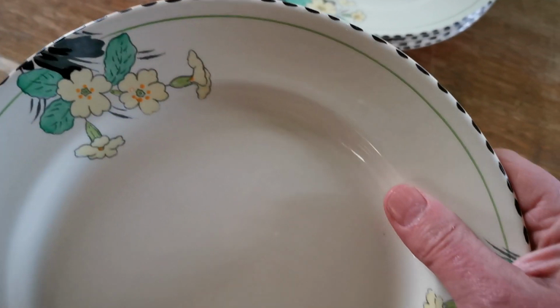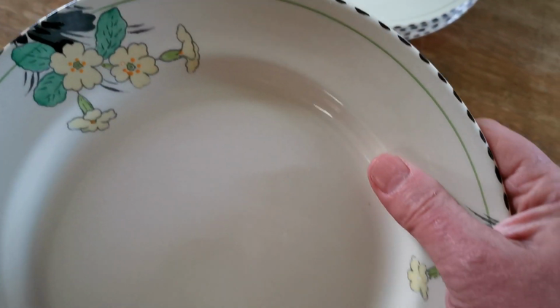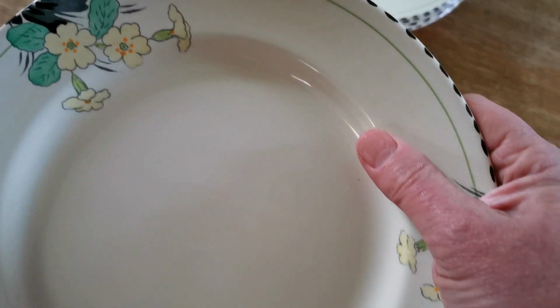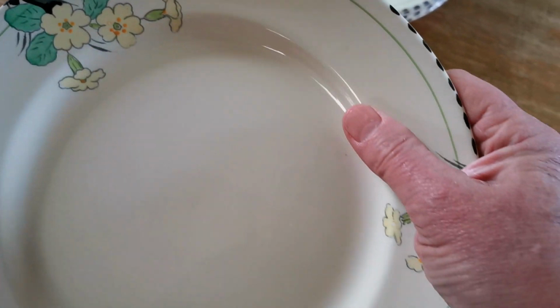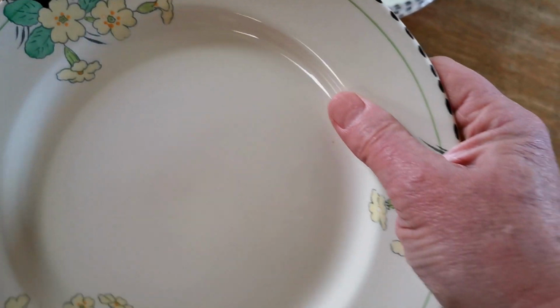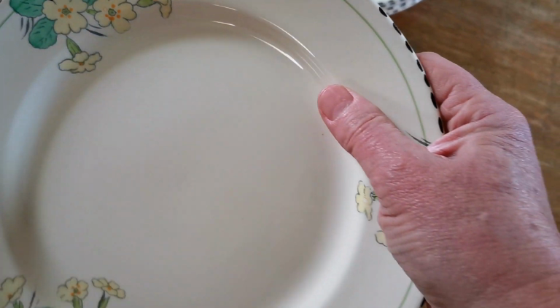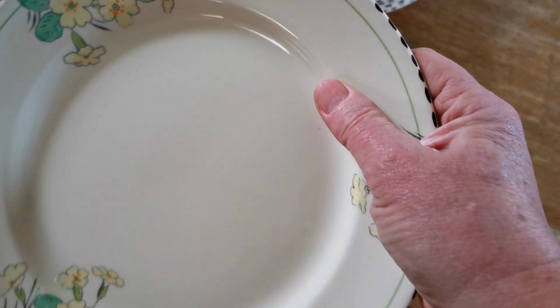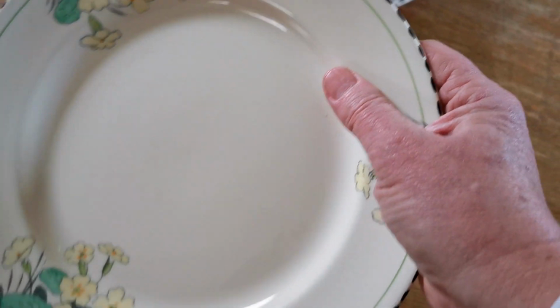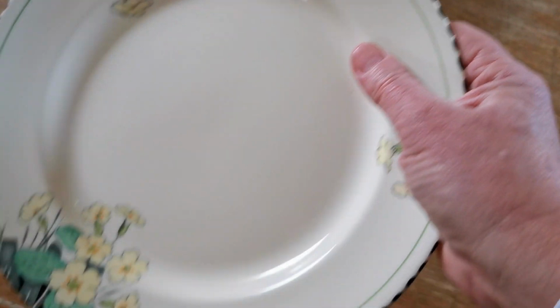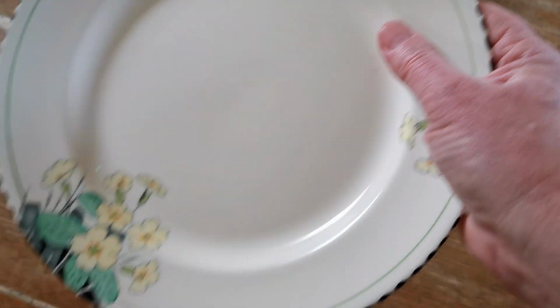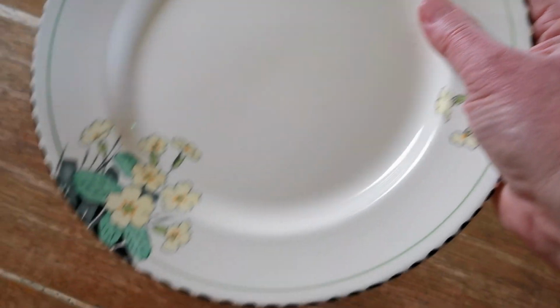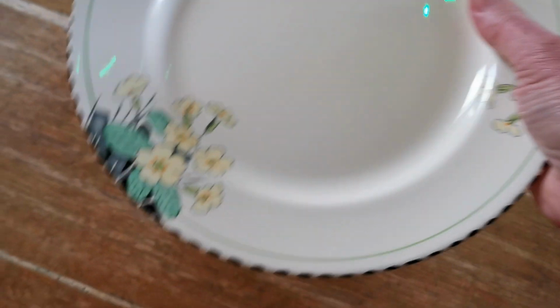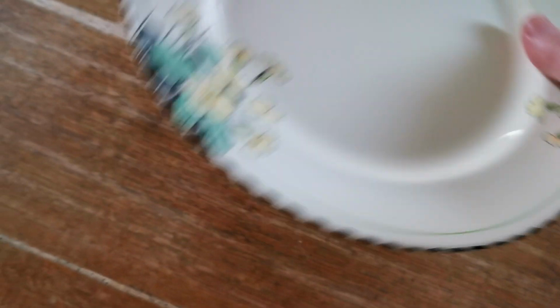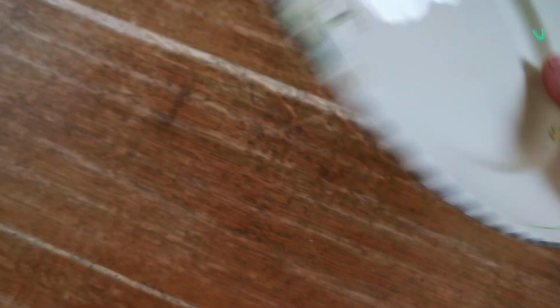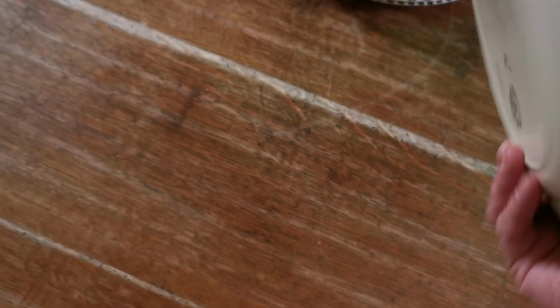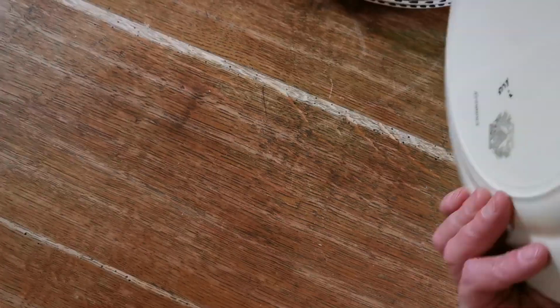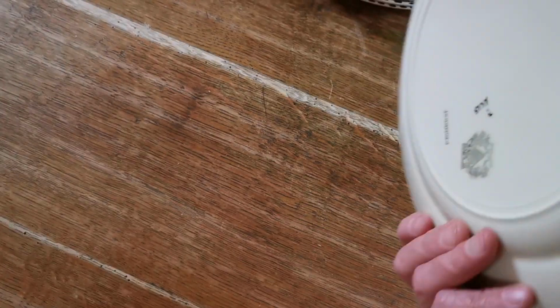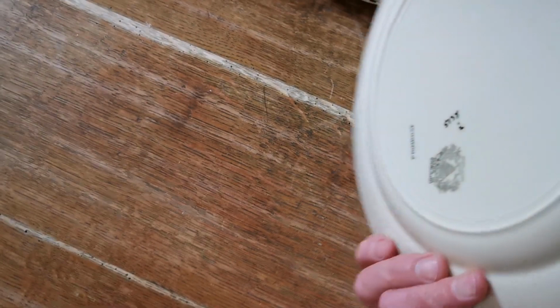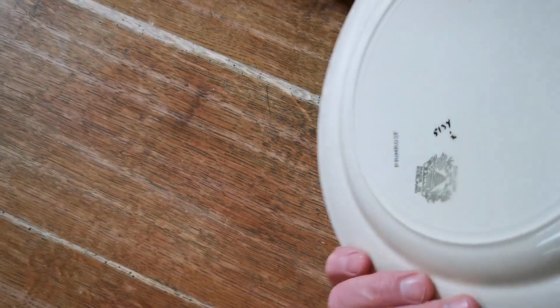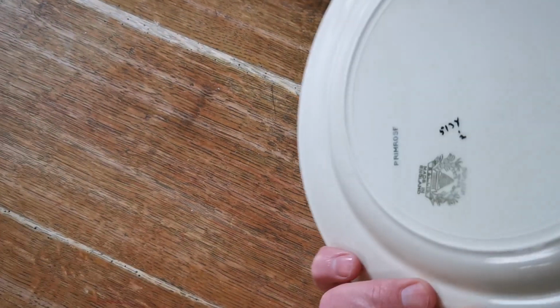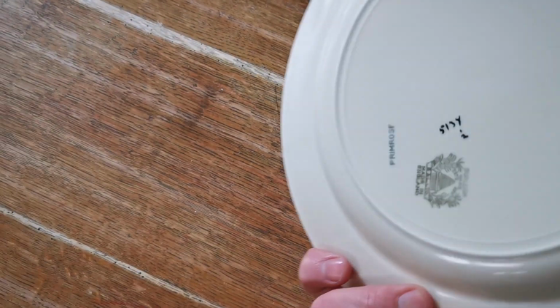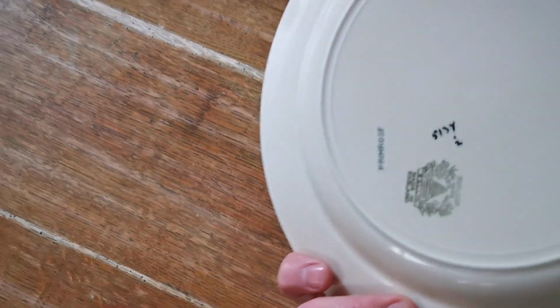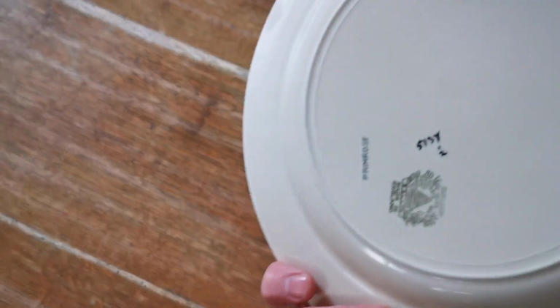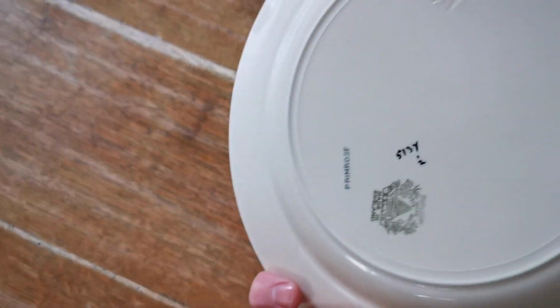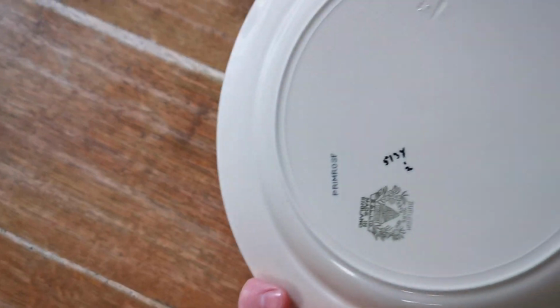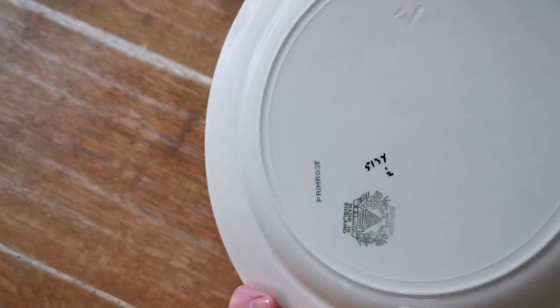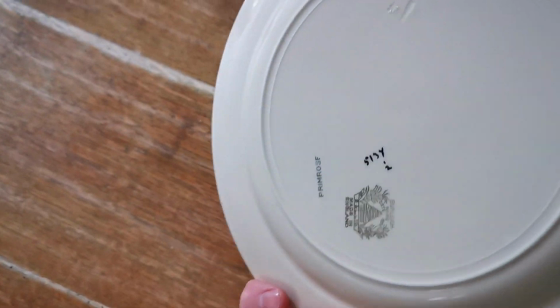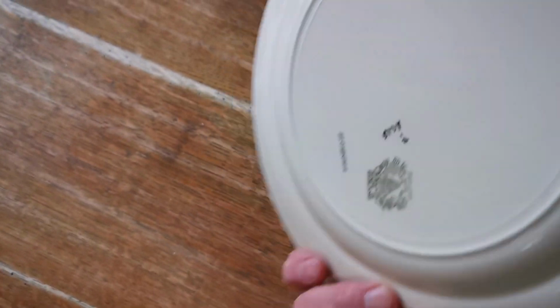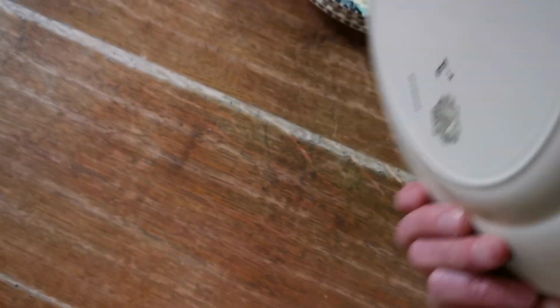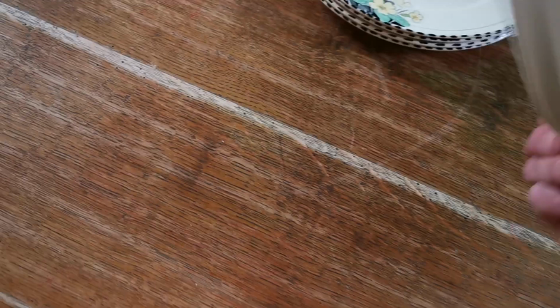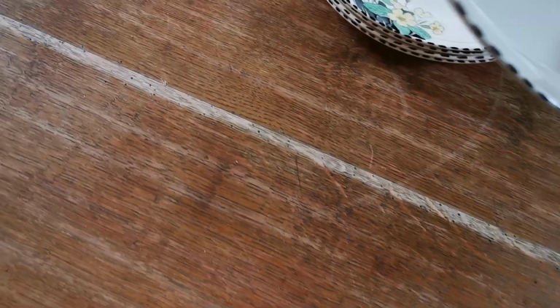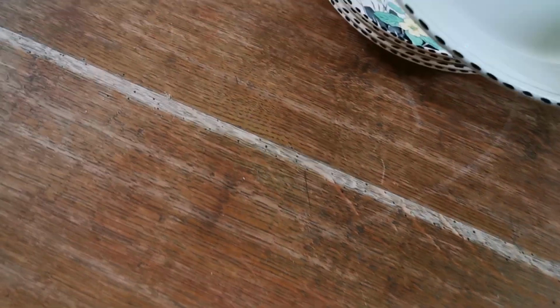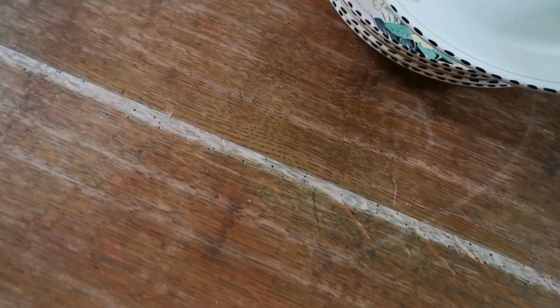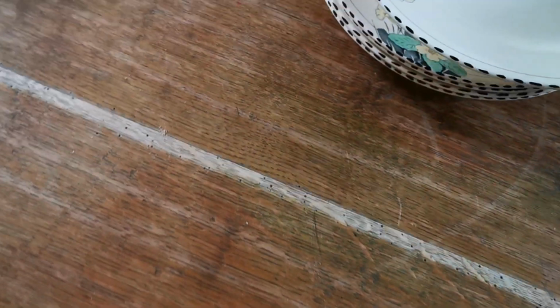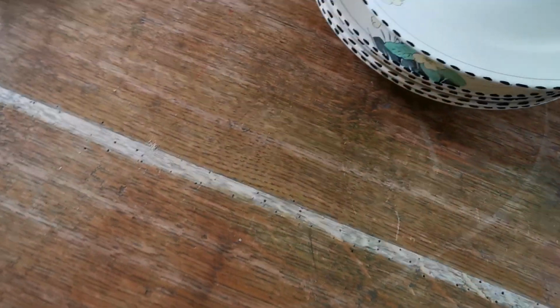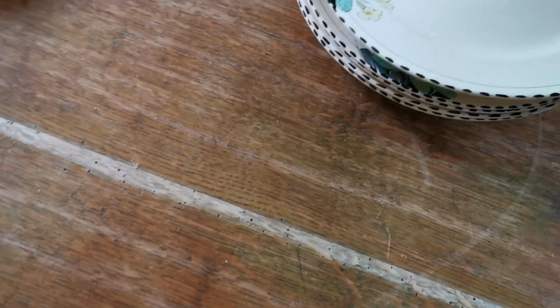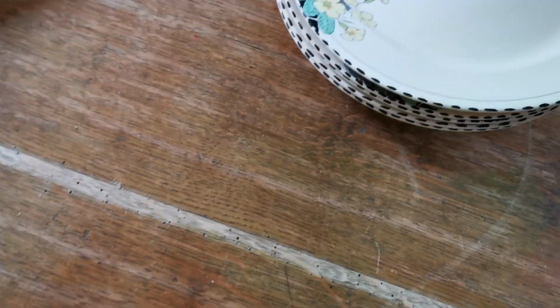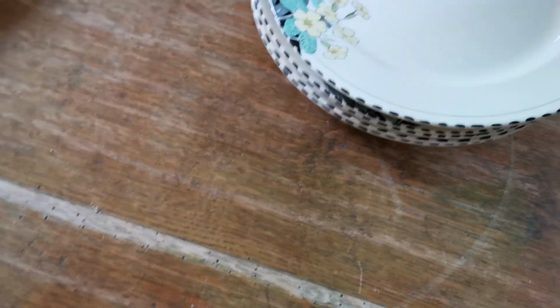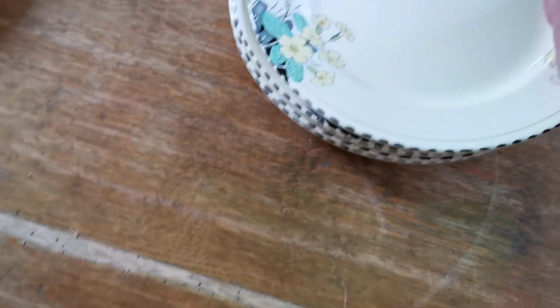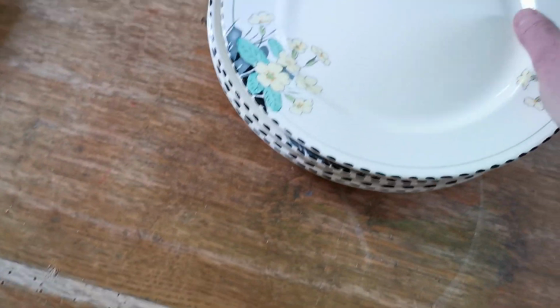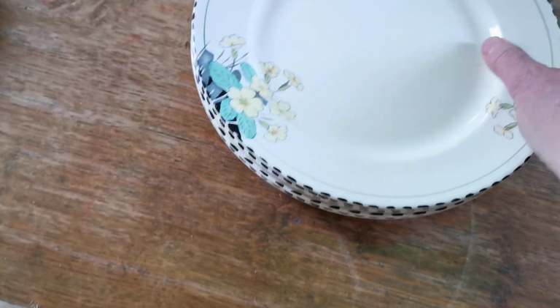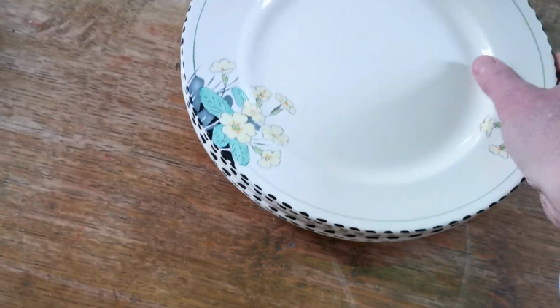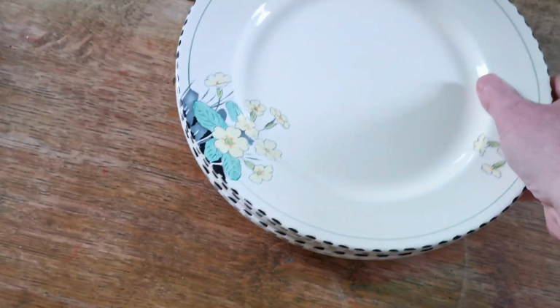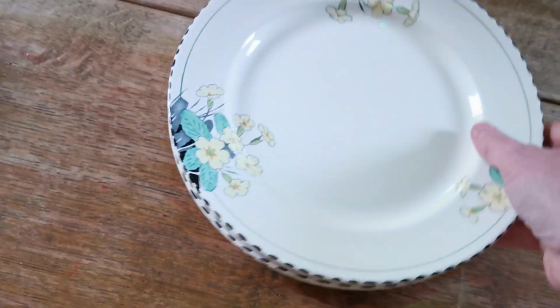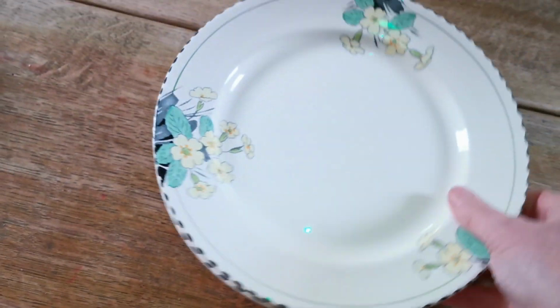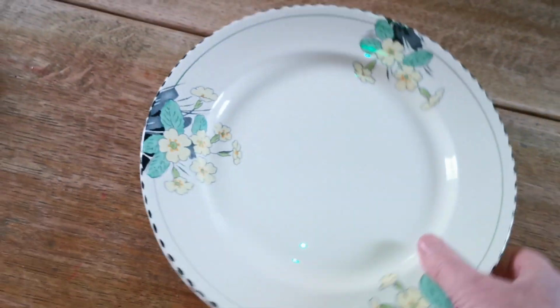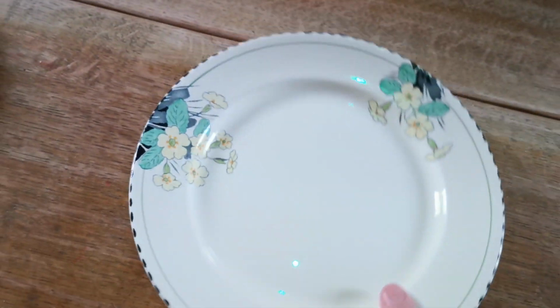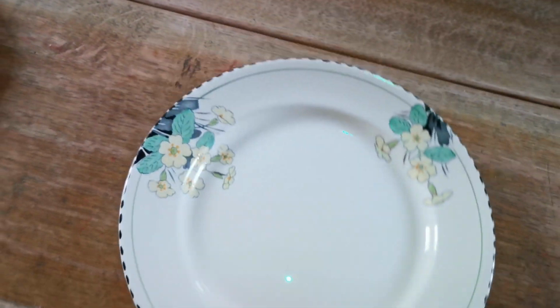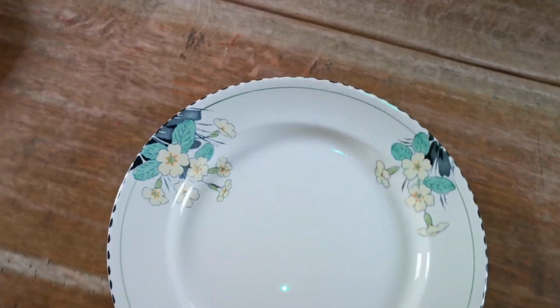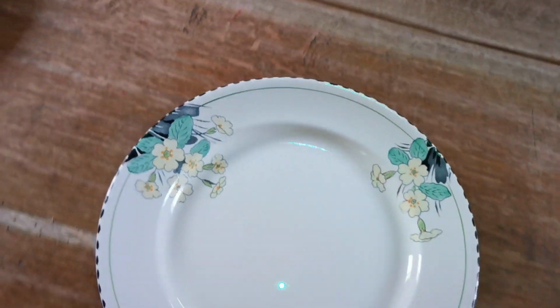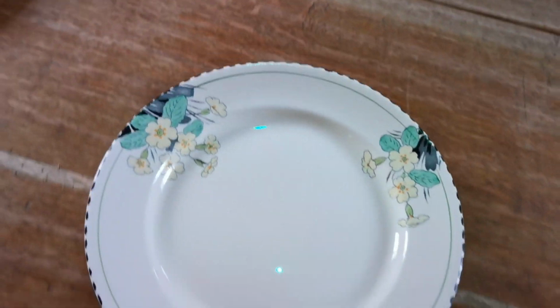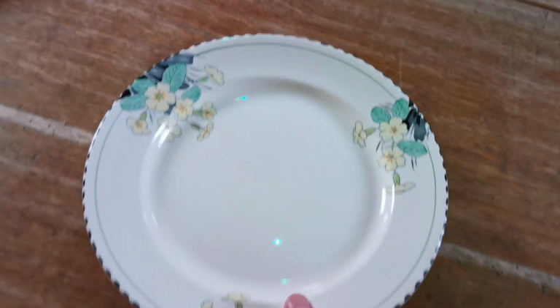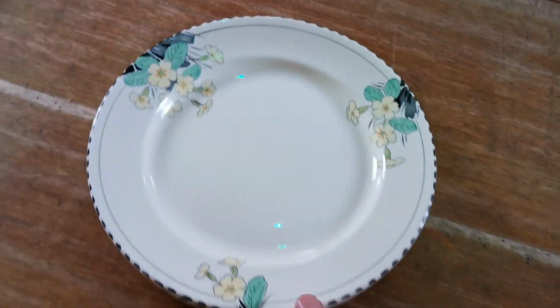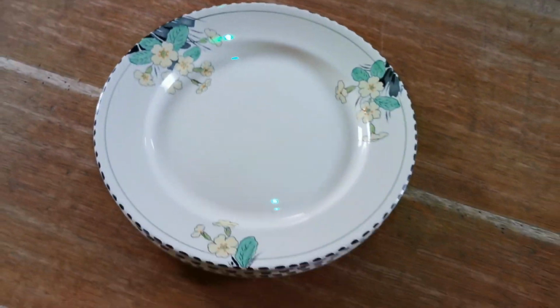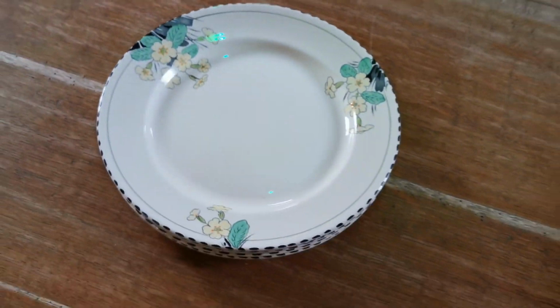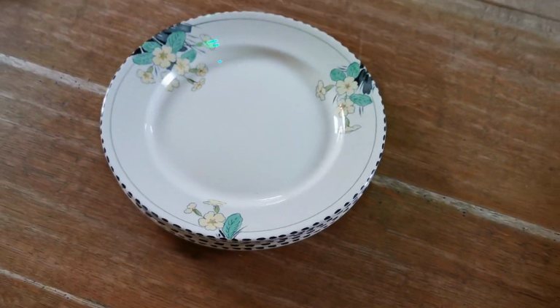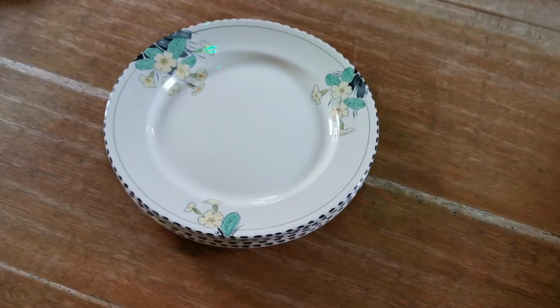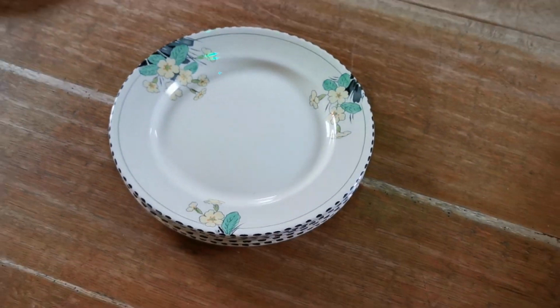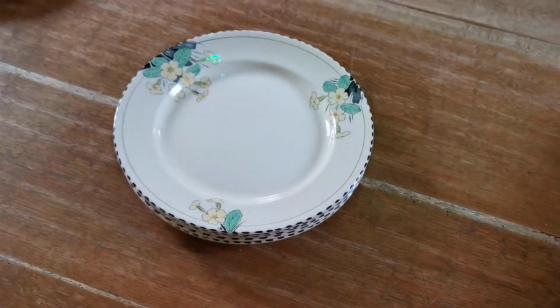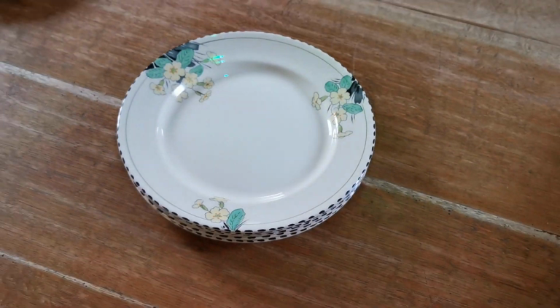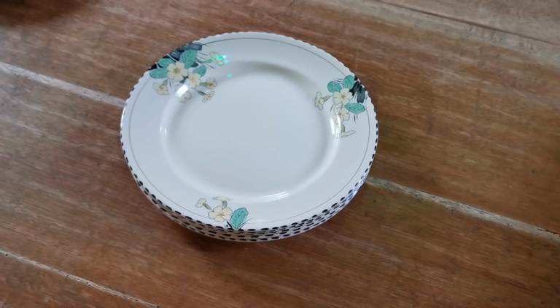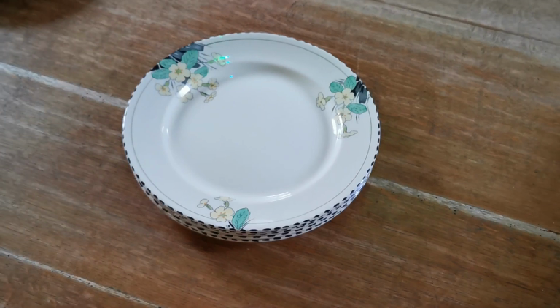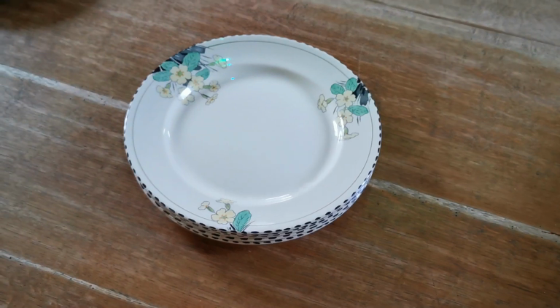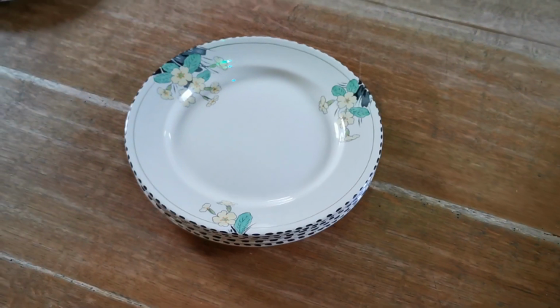All the enamel detailing around the rims is nice and clean, and there's no crazing or other damage on any of those dinner plates.